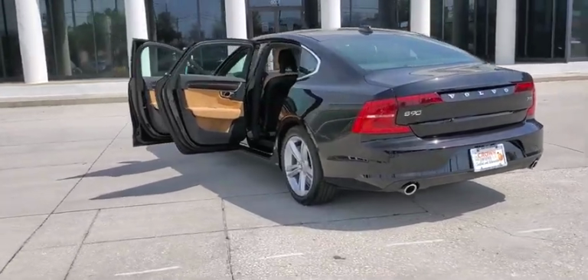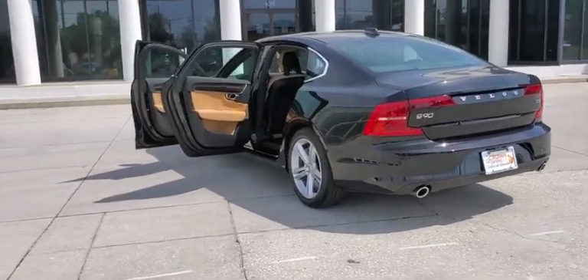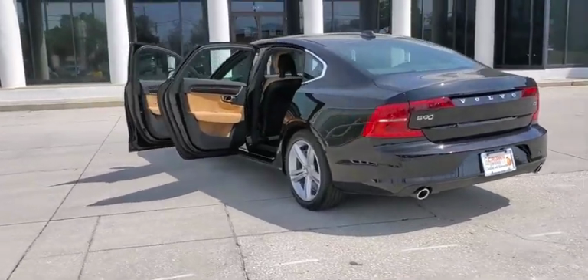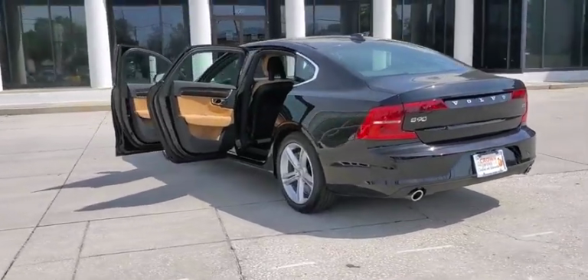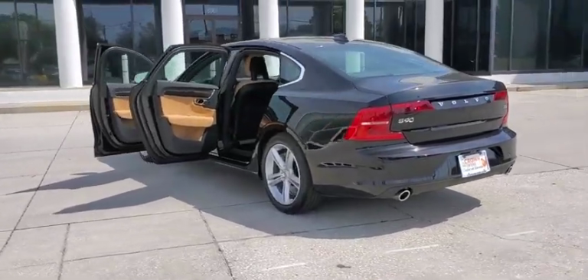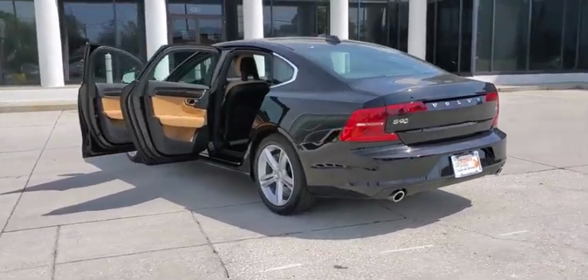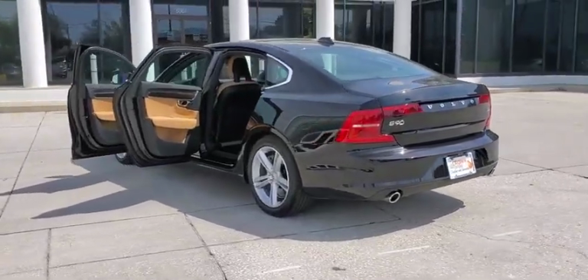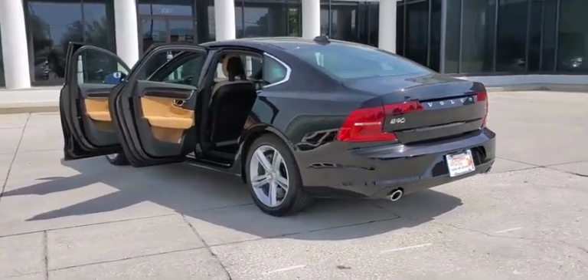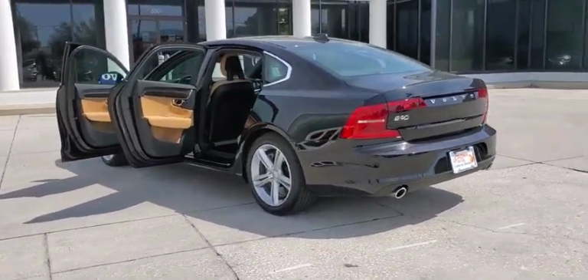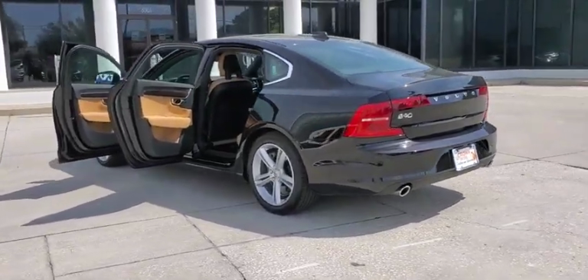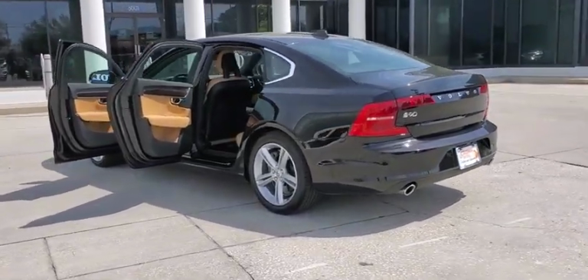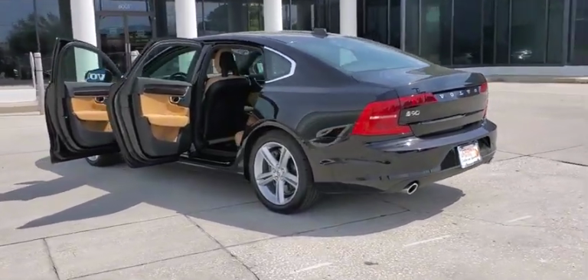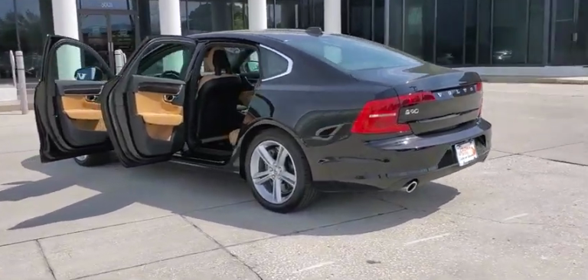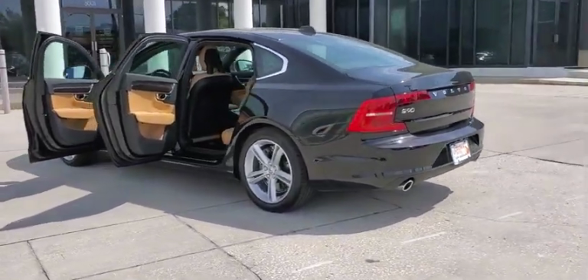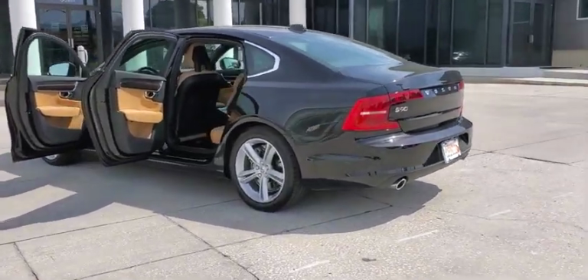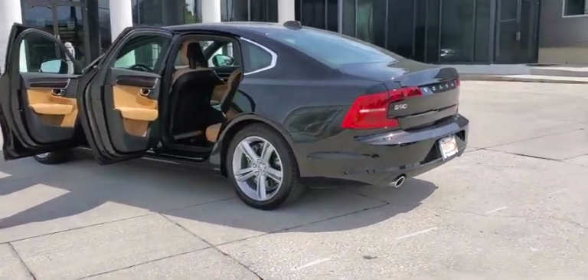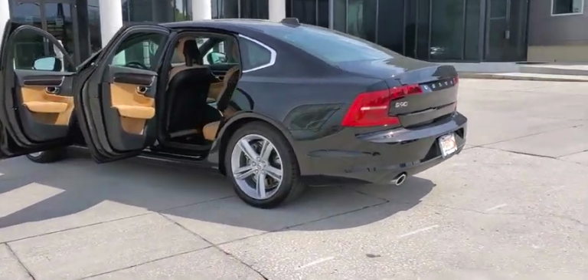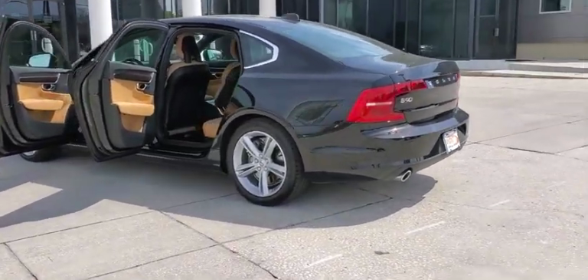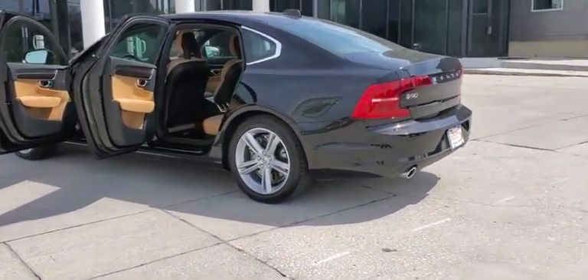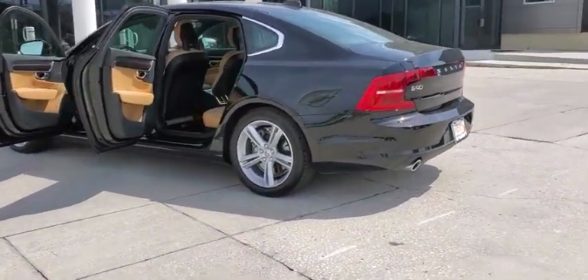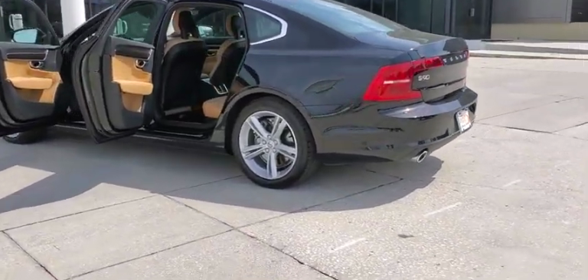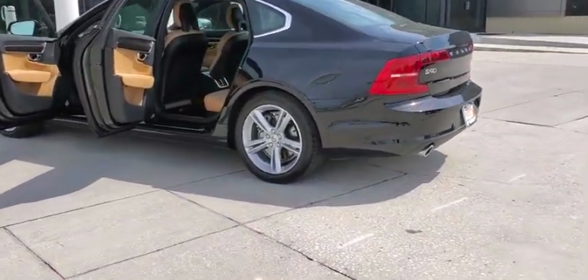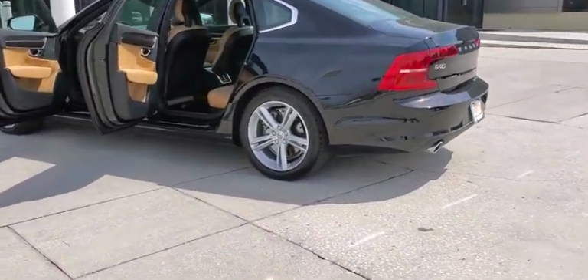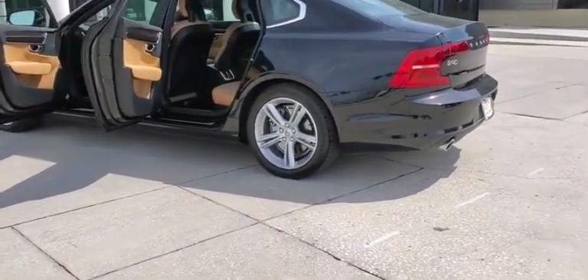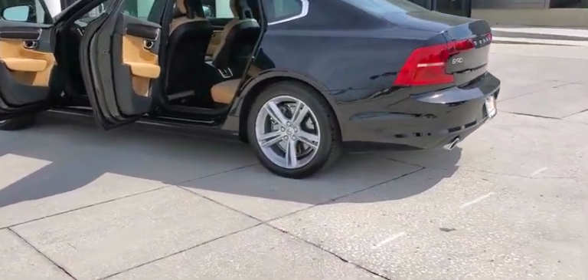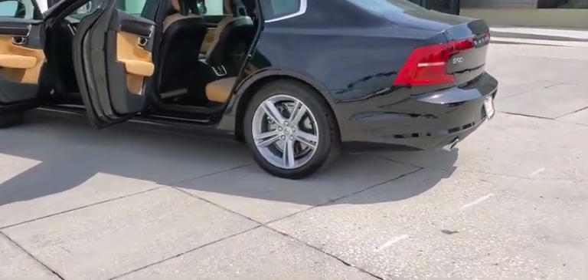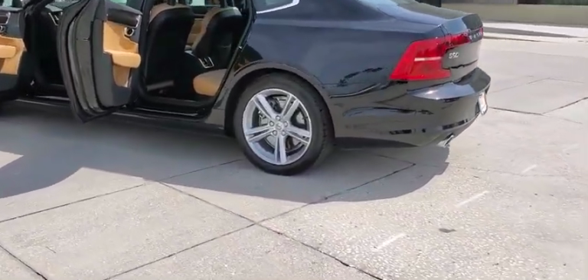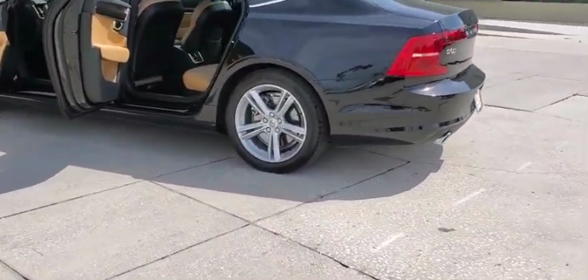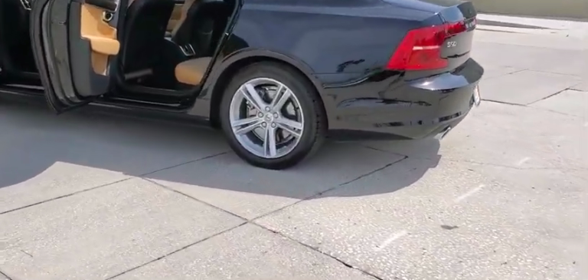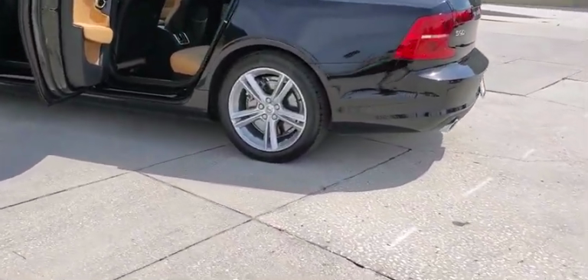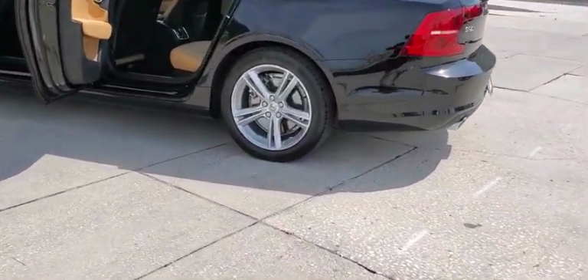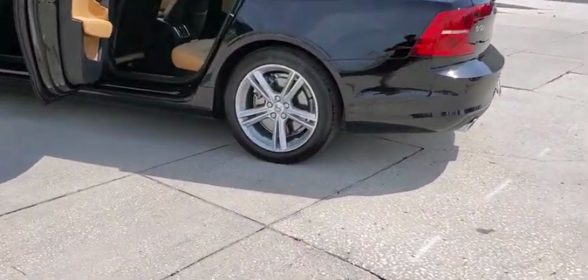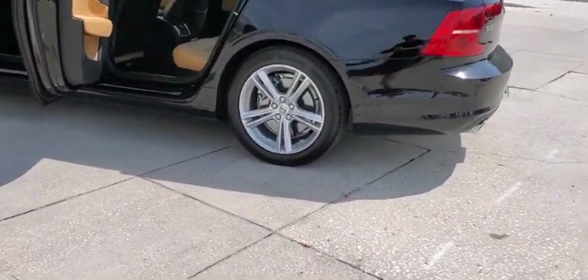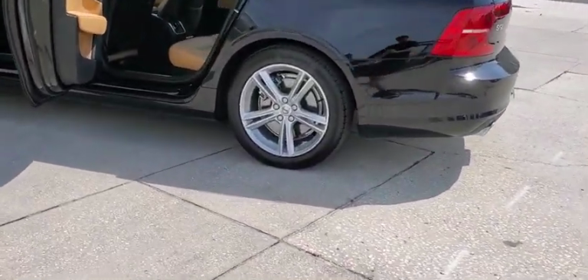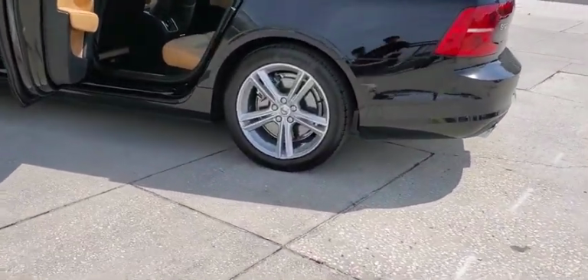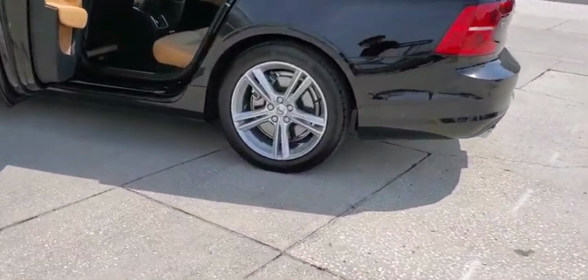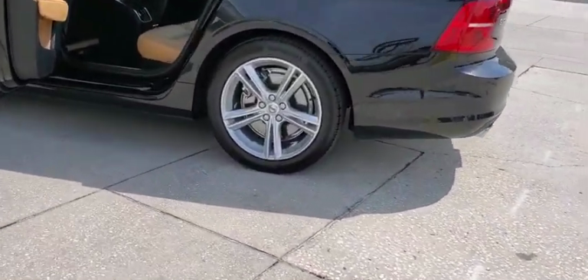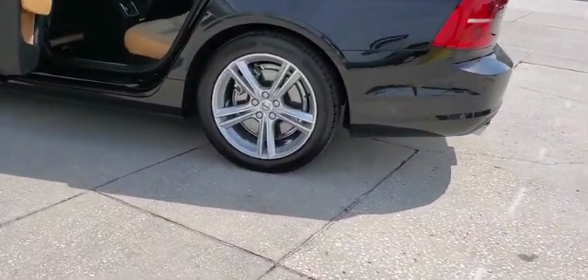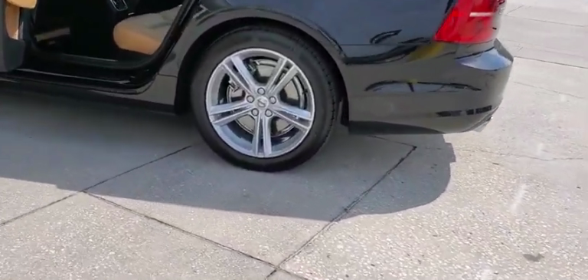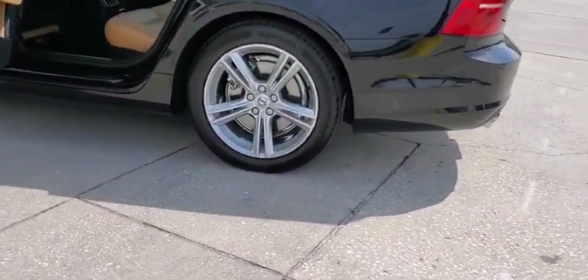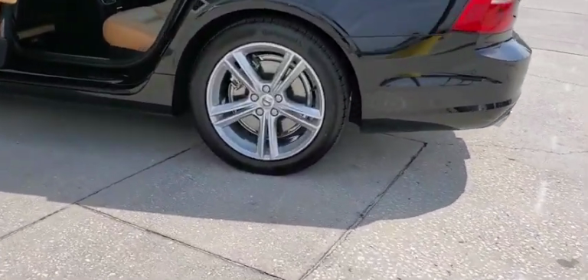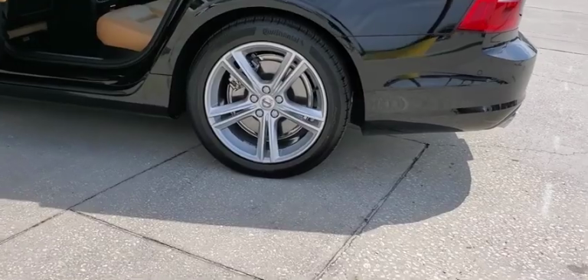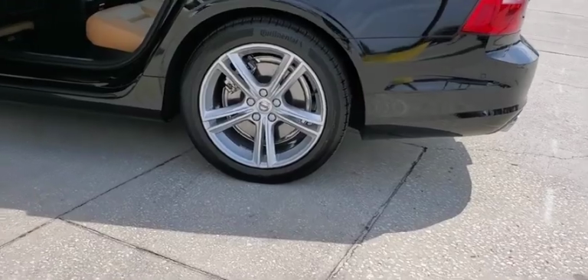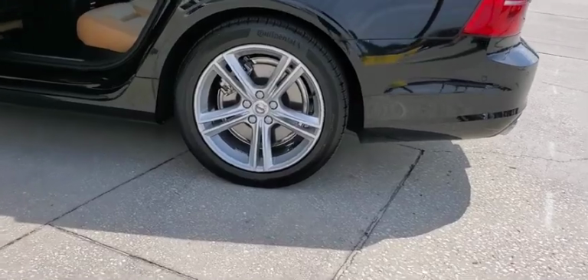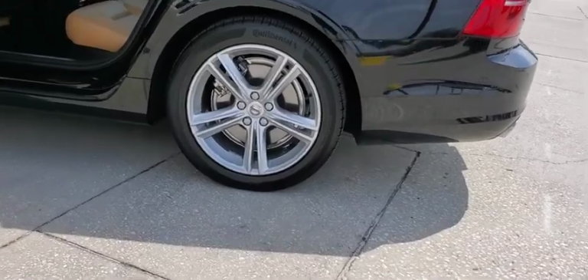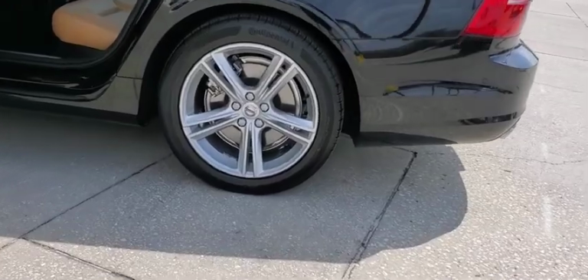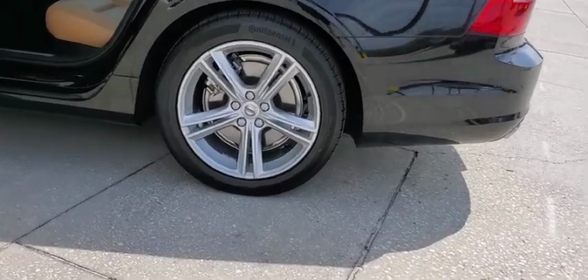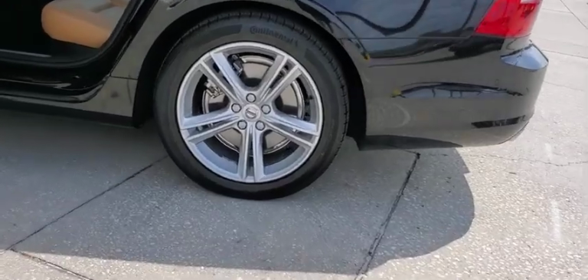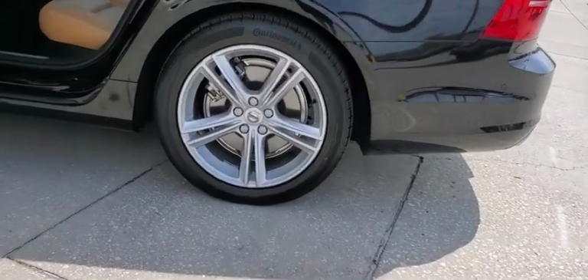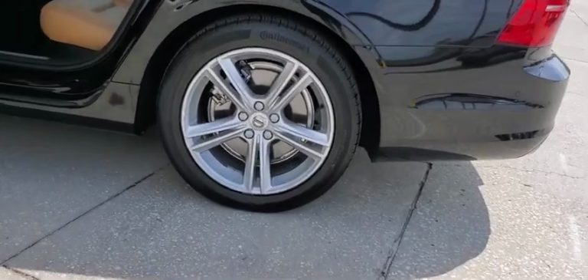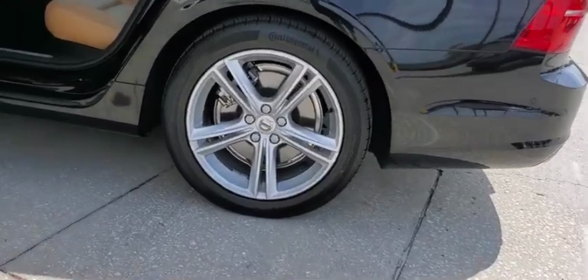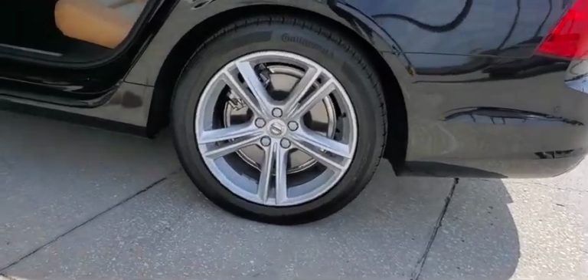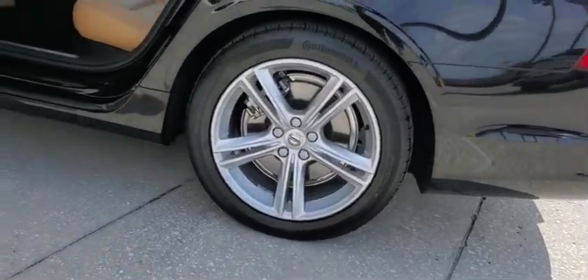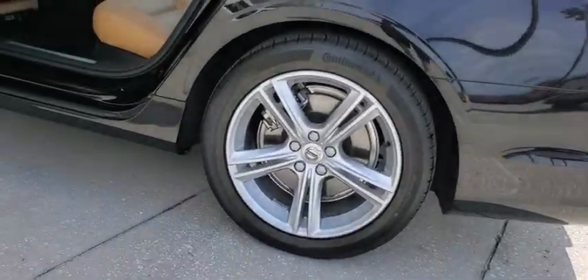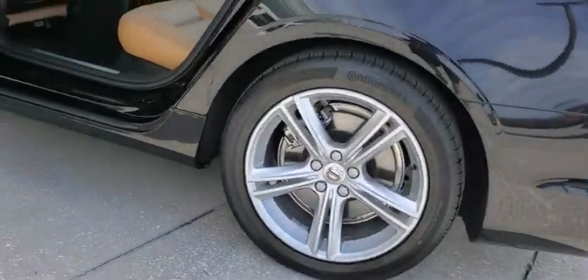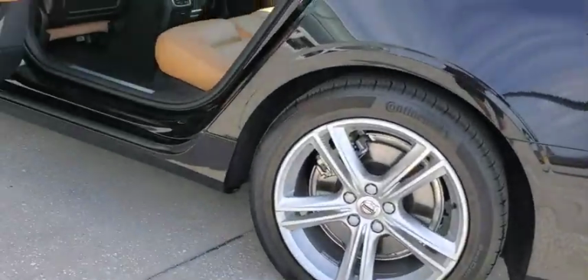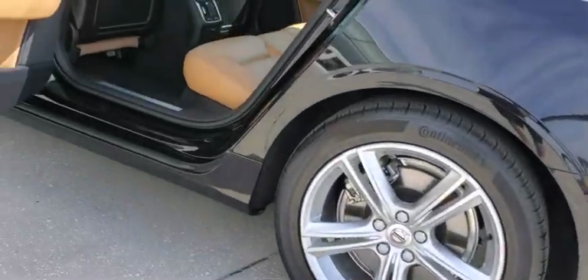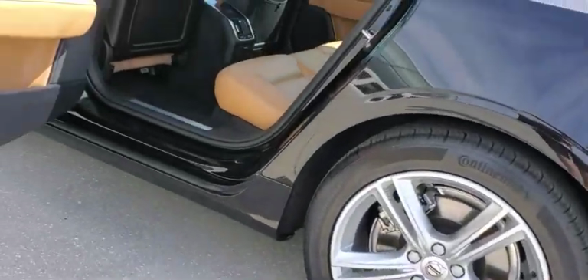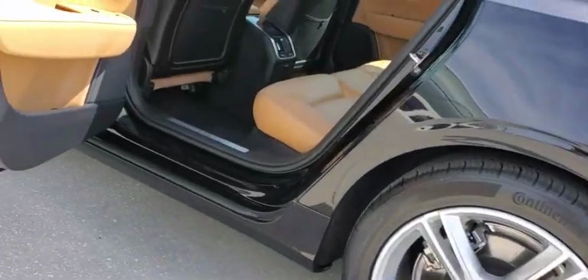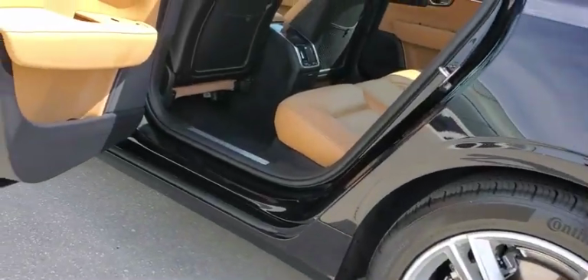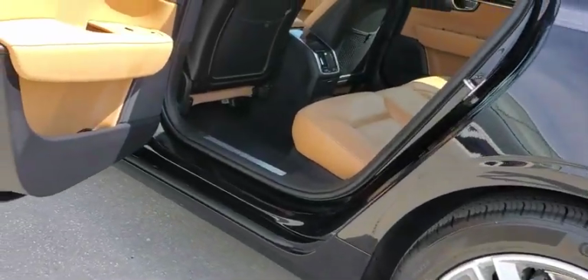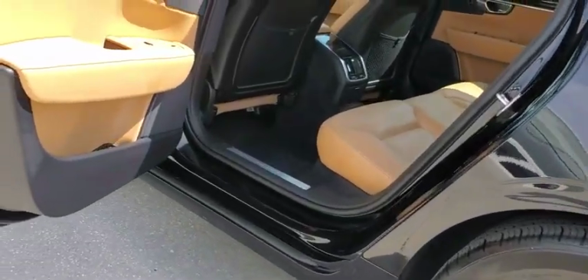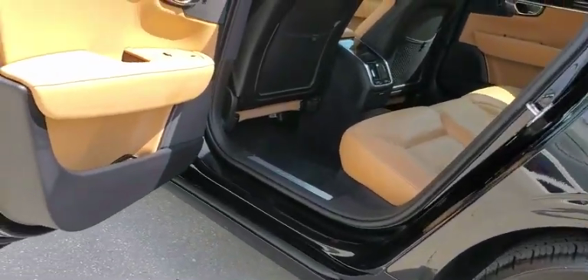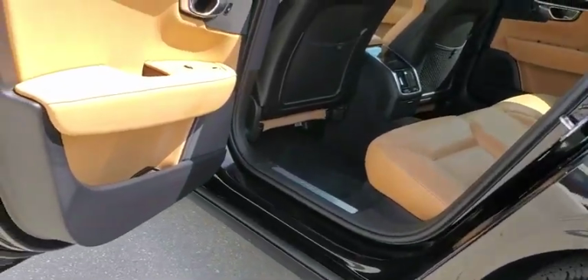The quality reputation of Volvo is evident in this vehicle. This vehicle has less than 25,000 miles.